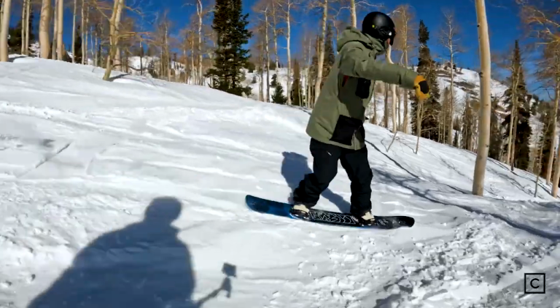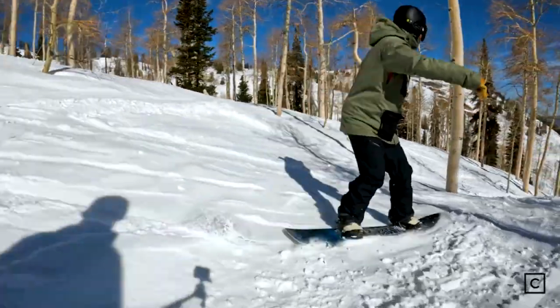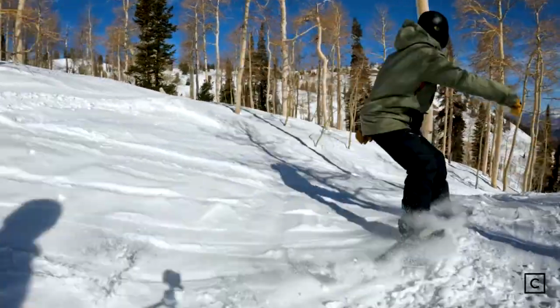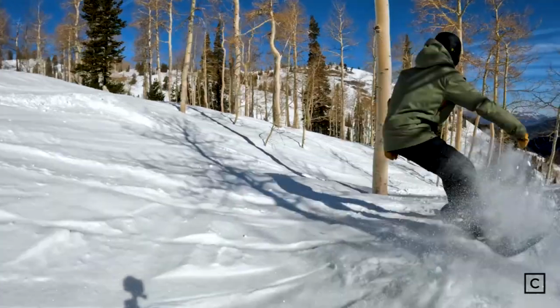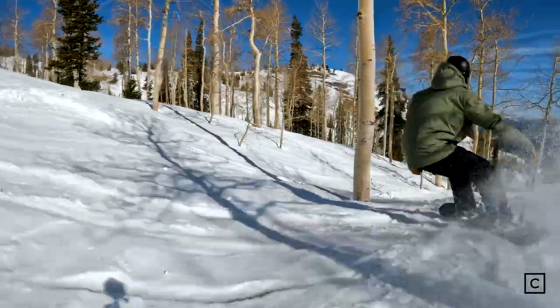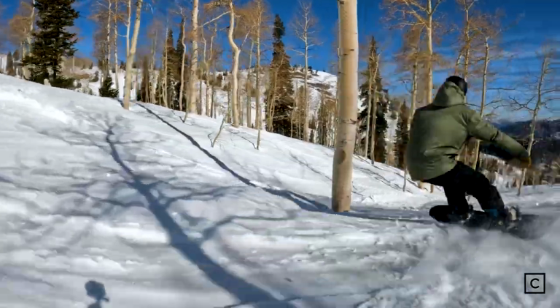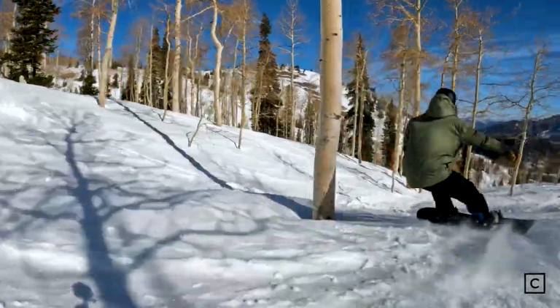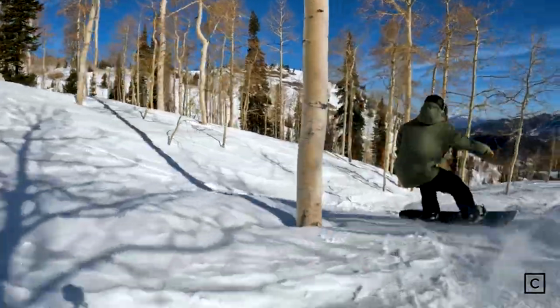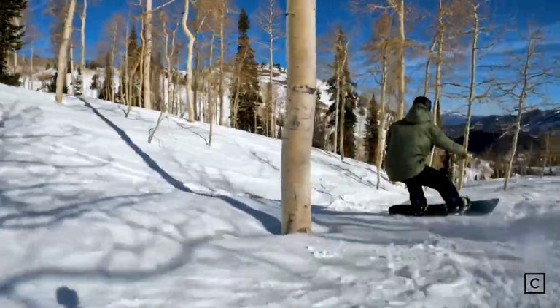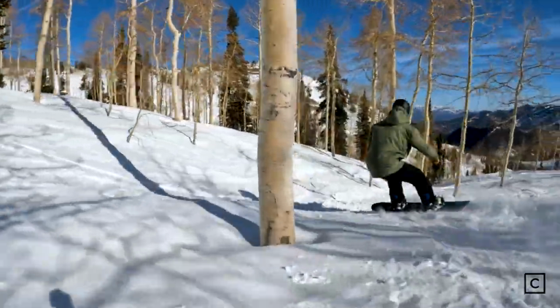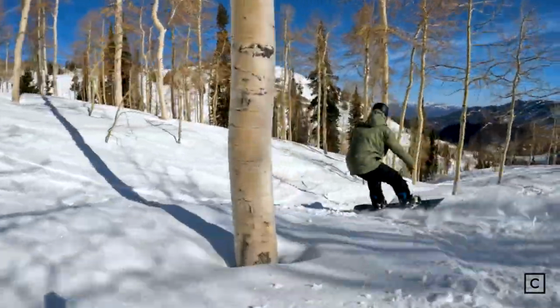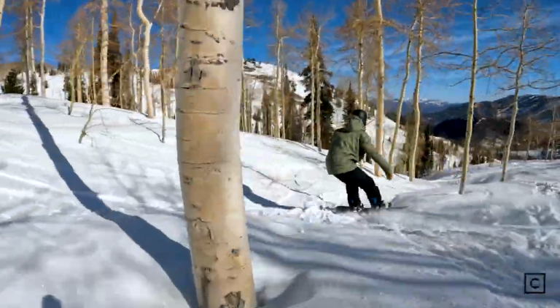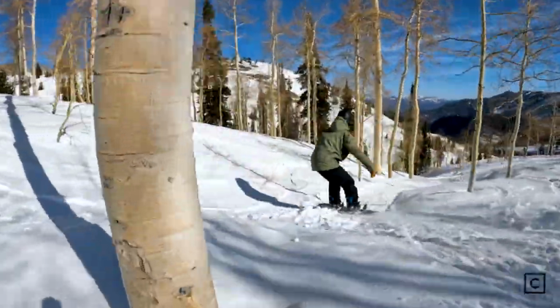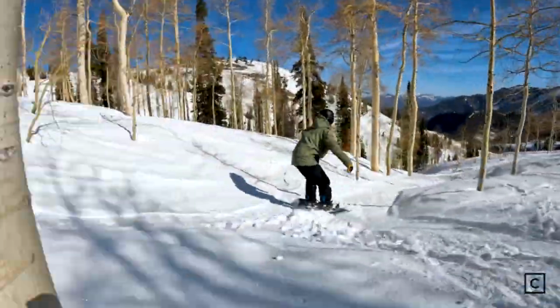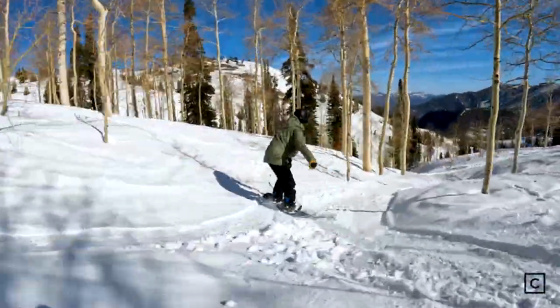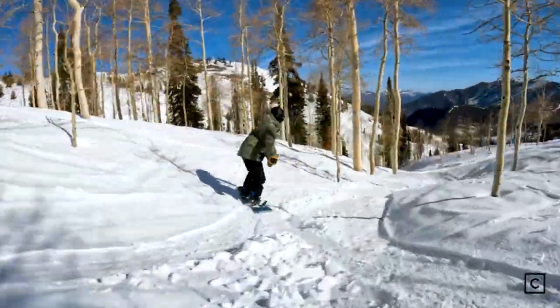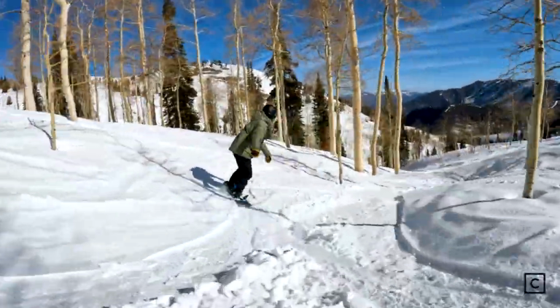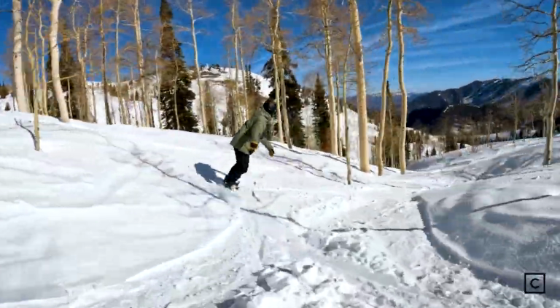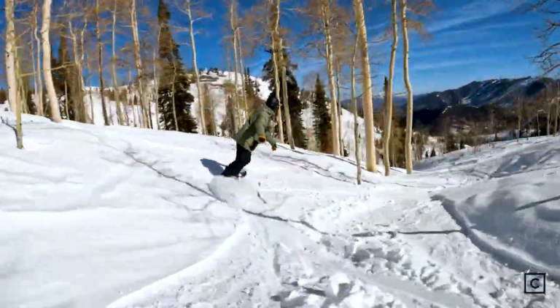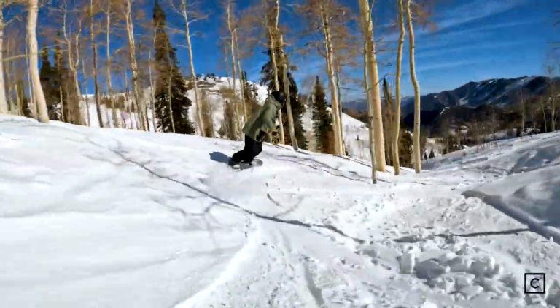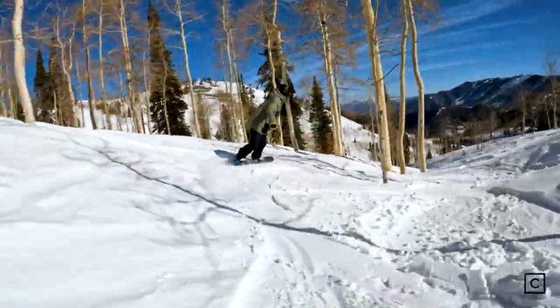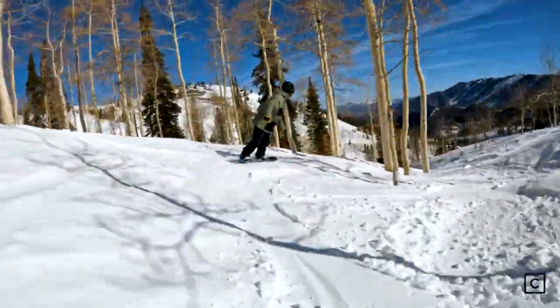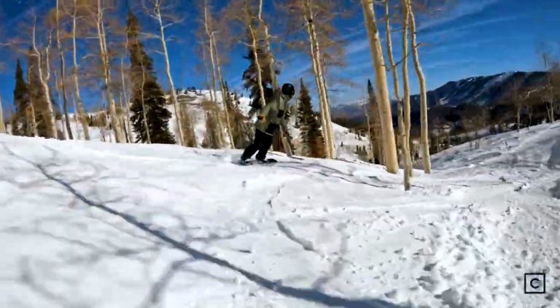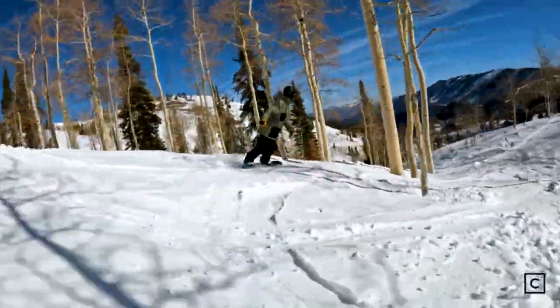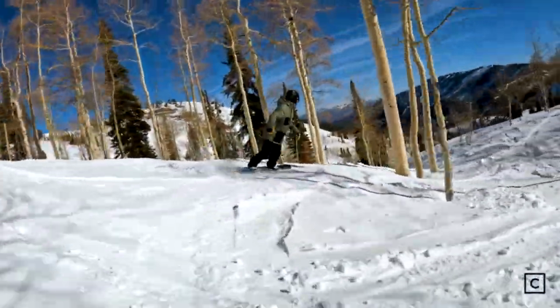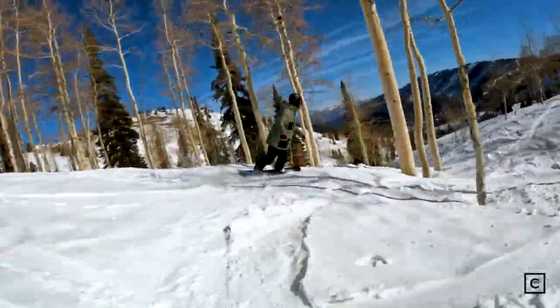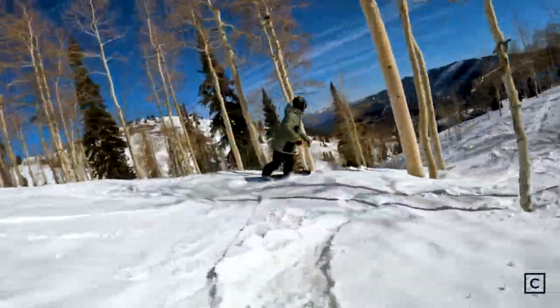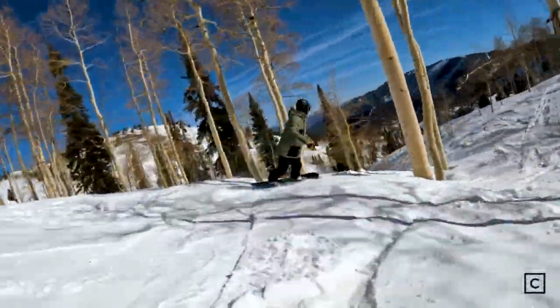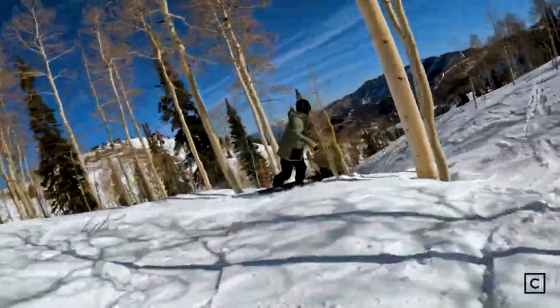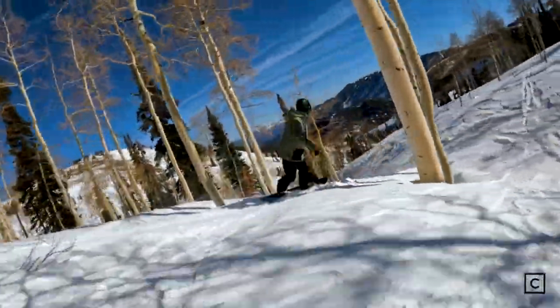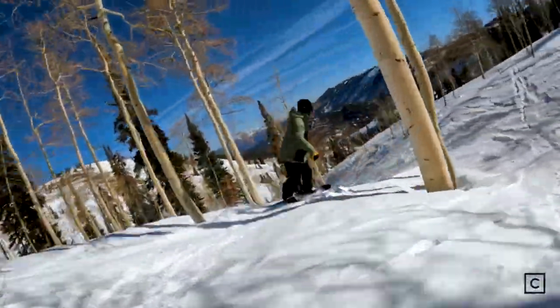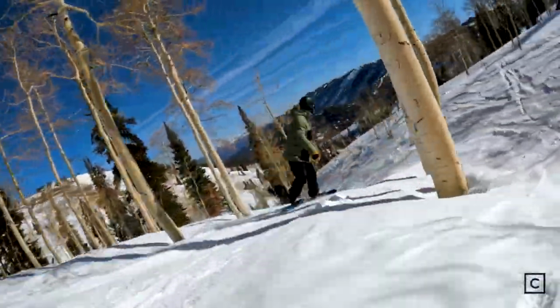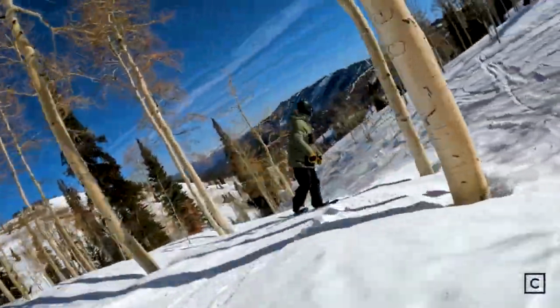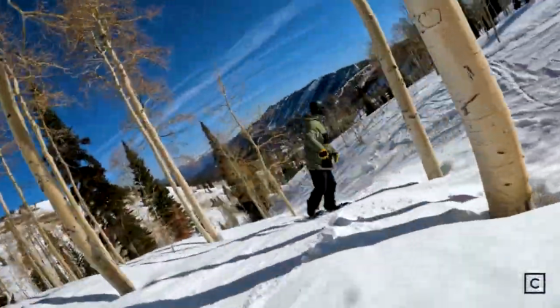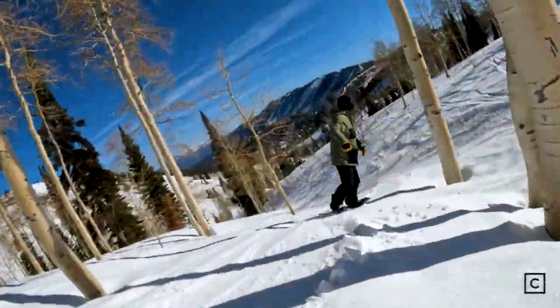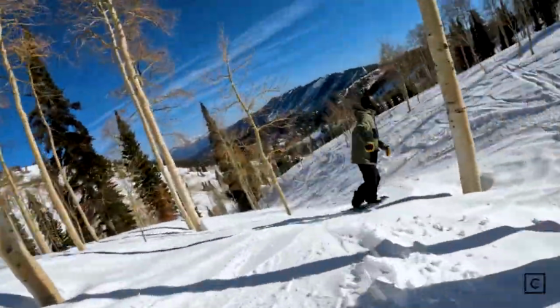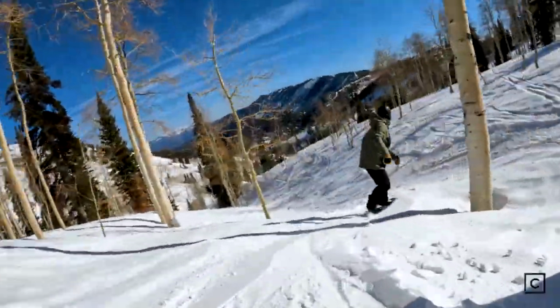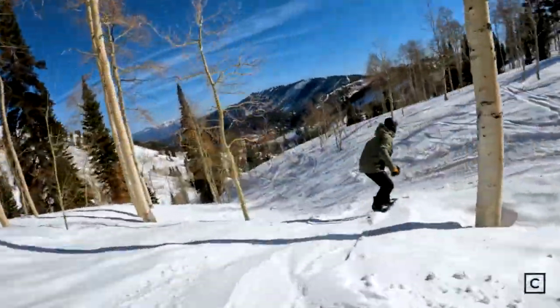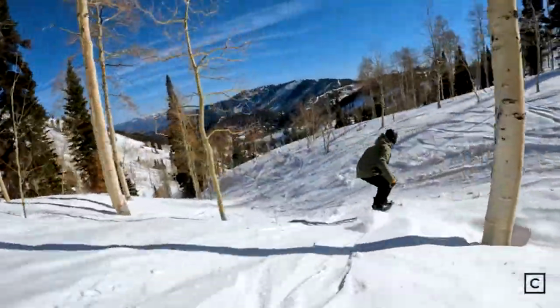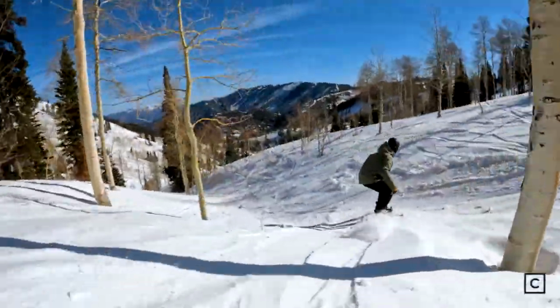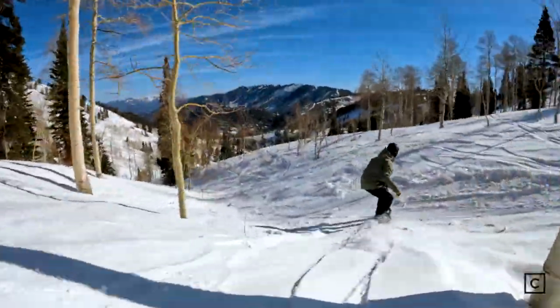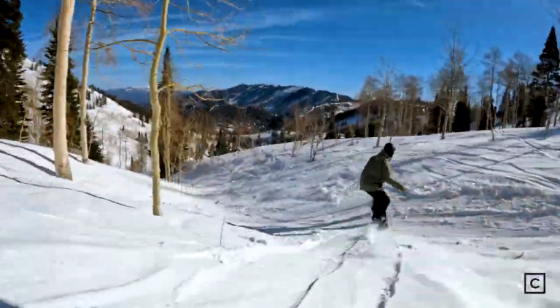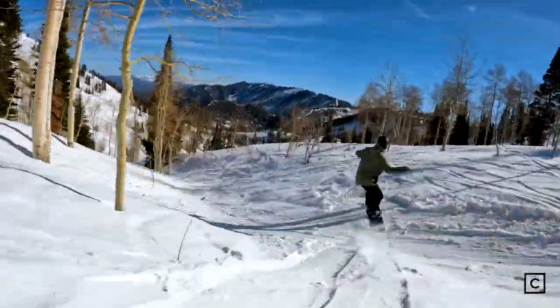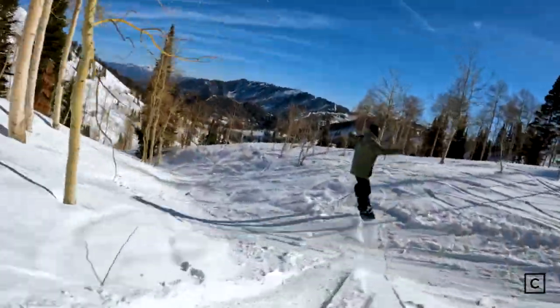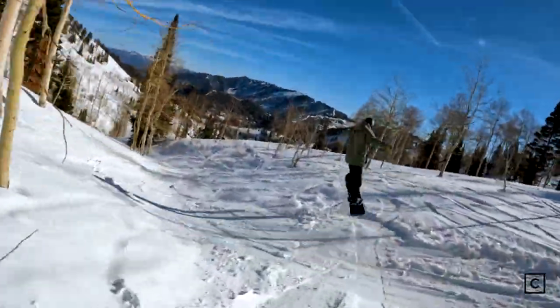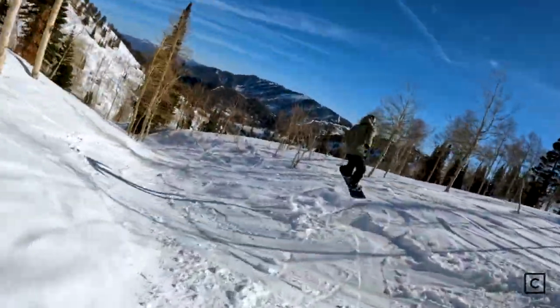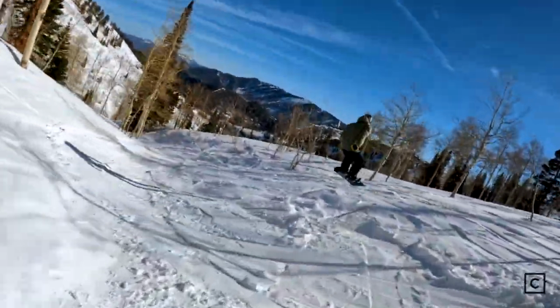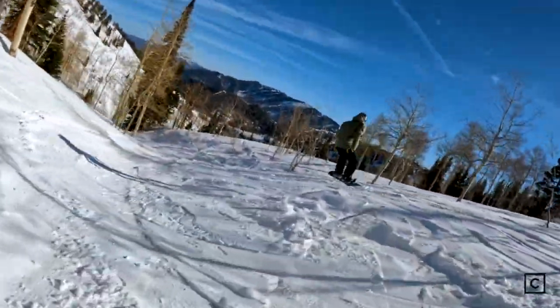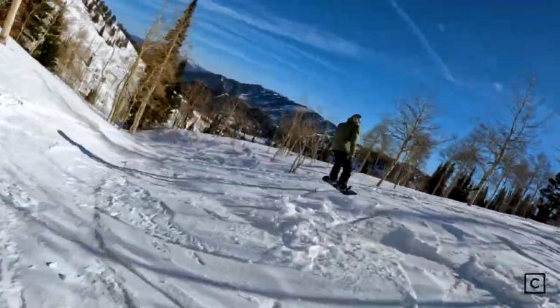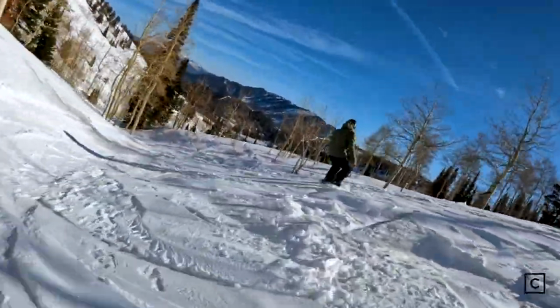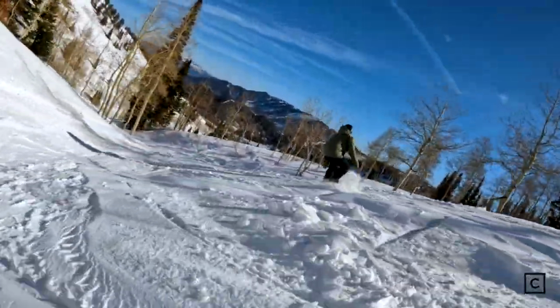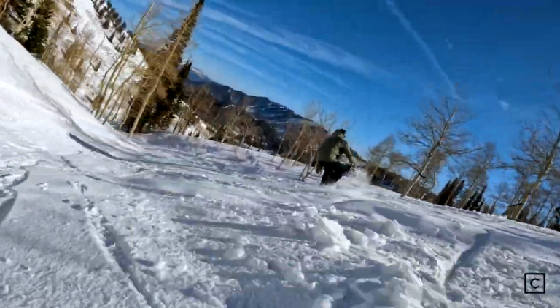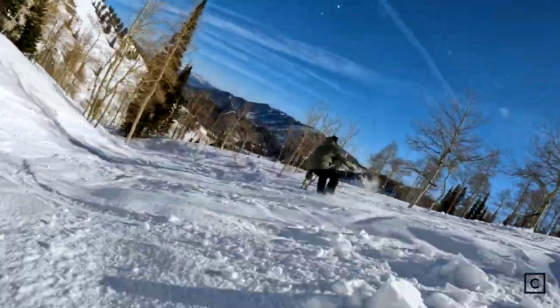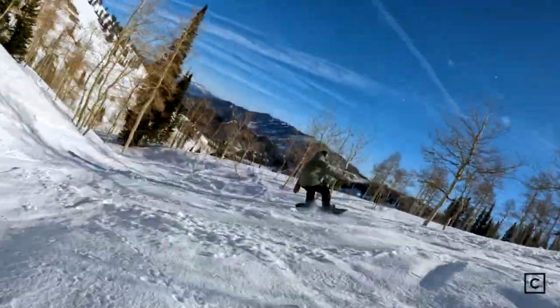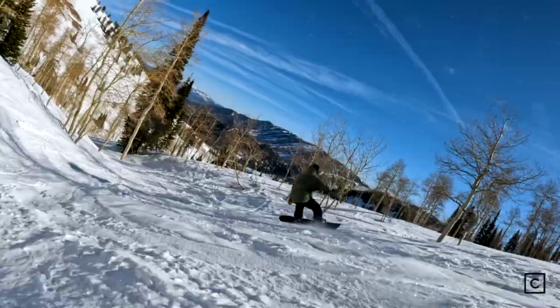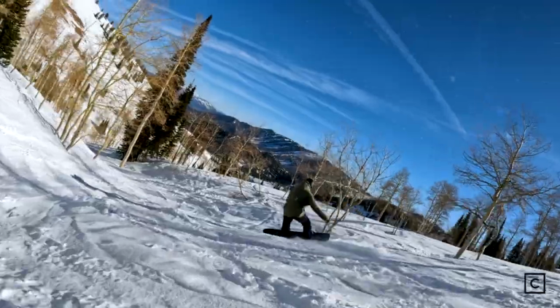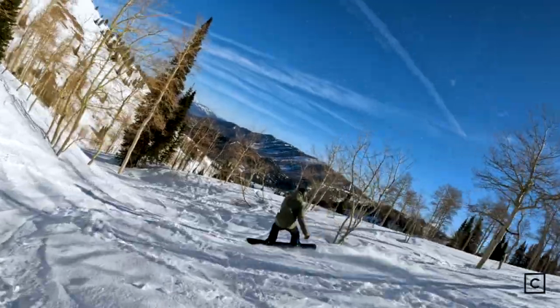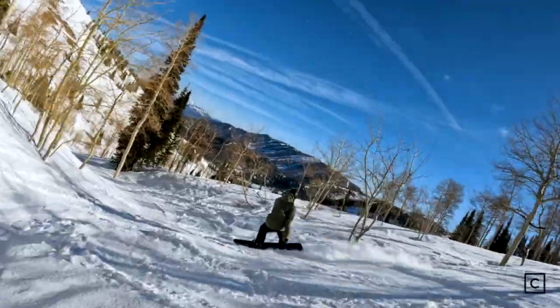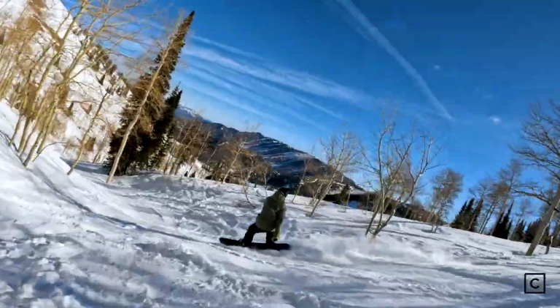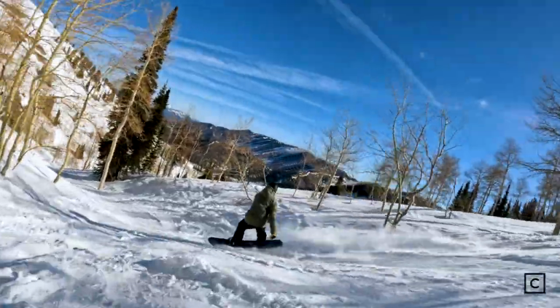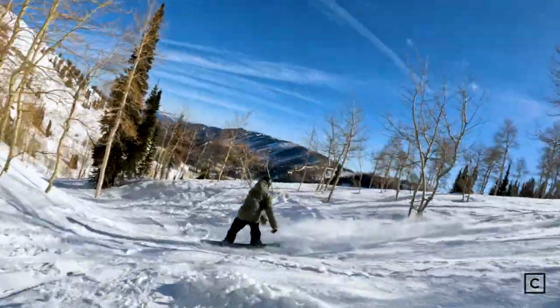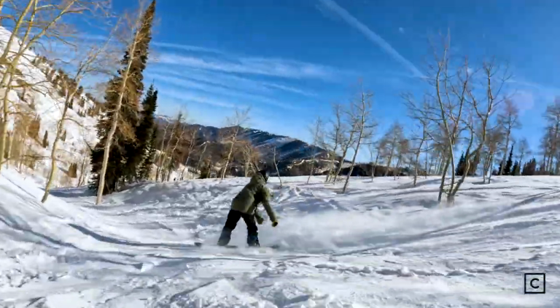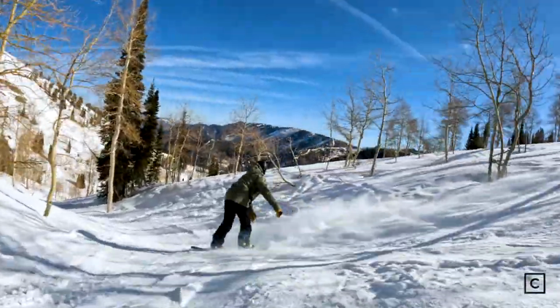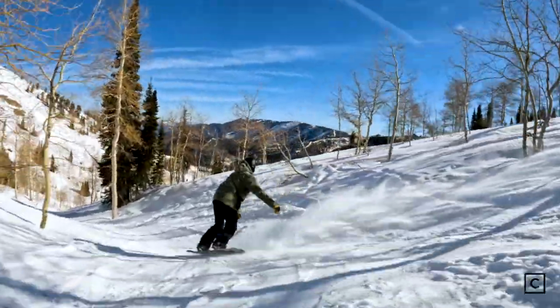In the trees, this board would be a dream. It was really fun — pretty quick edge to edge, so it was nimble in the trees.